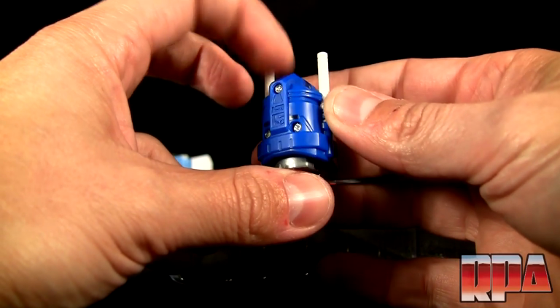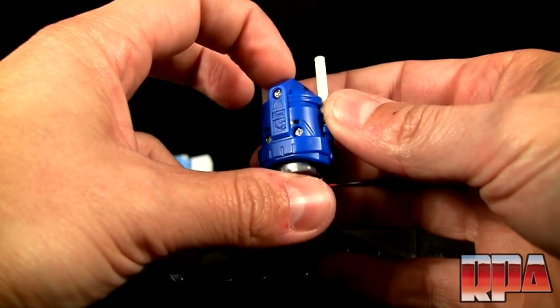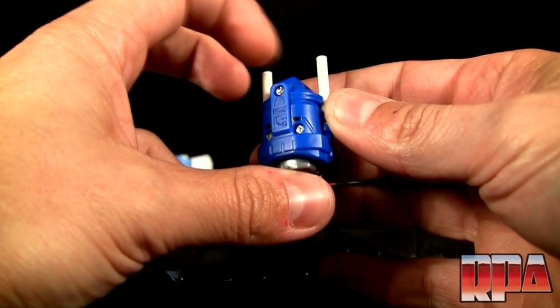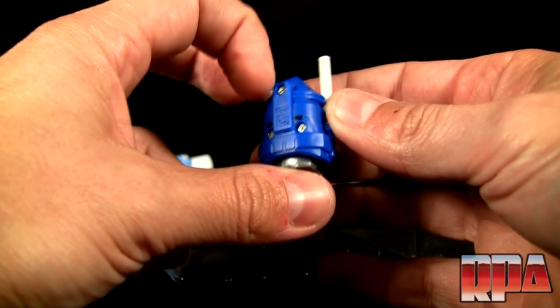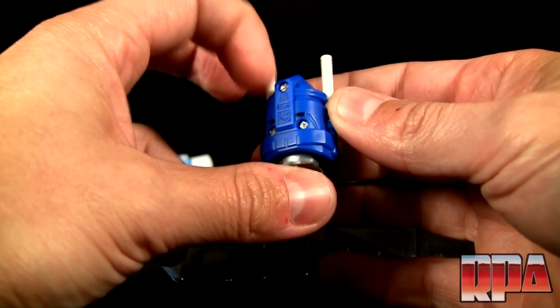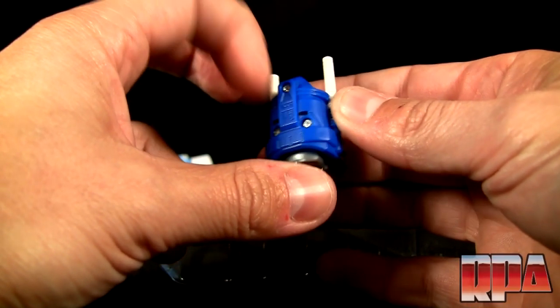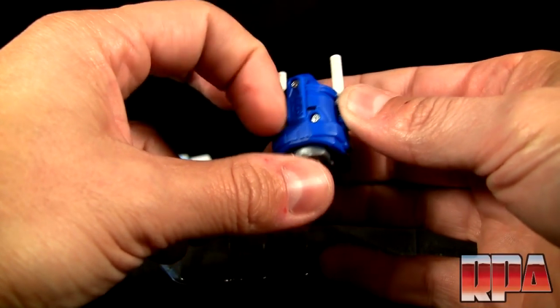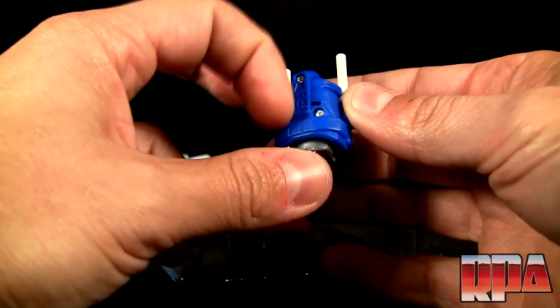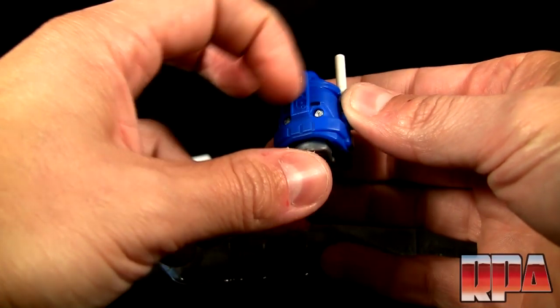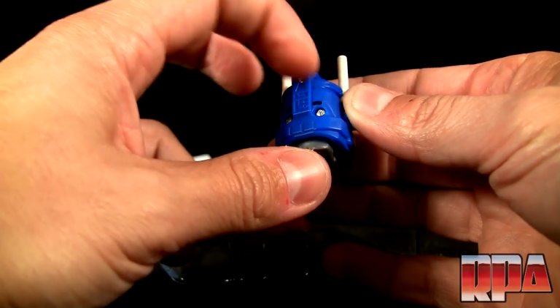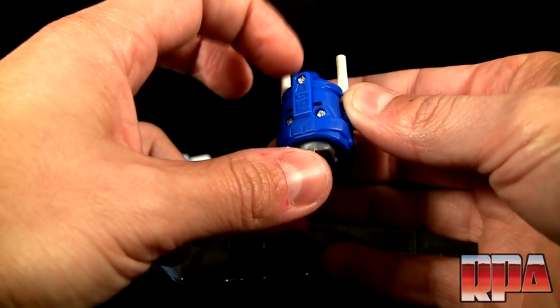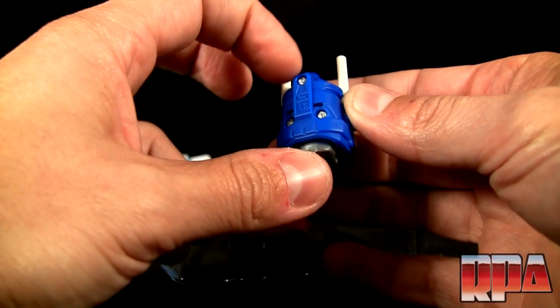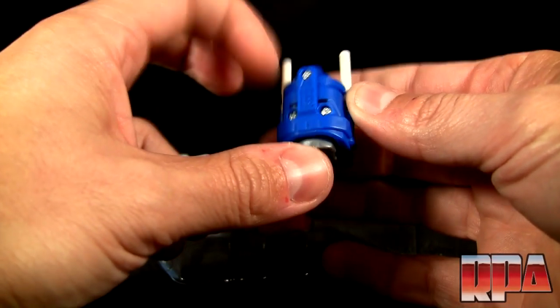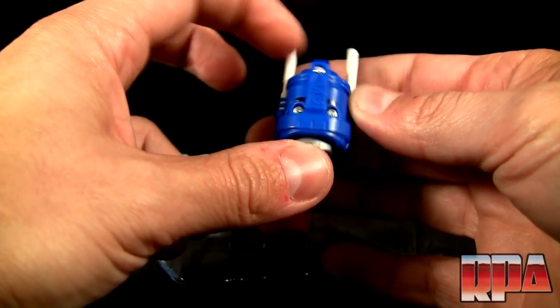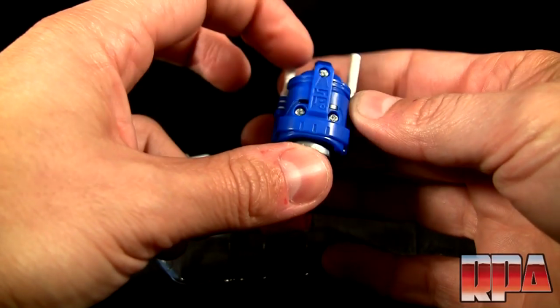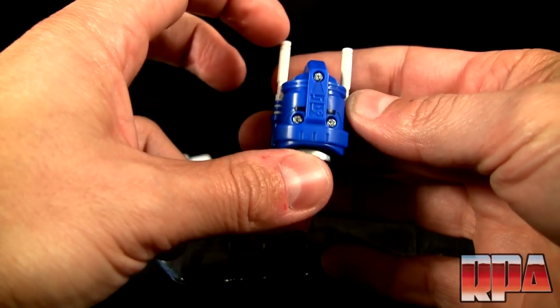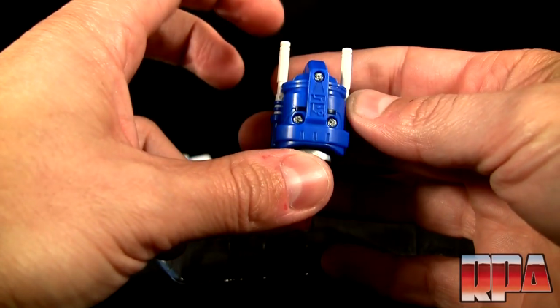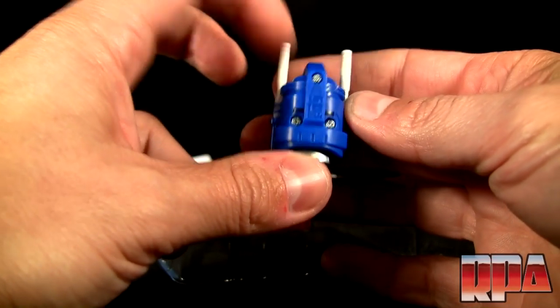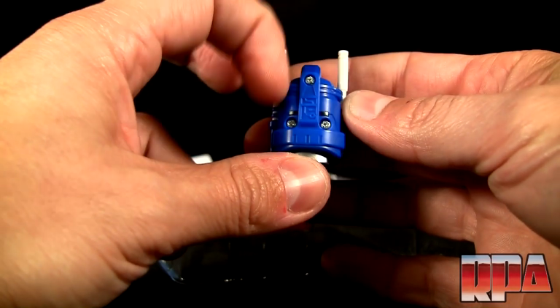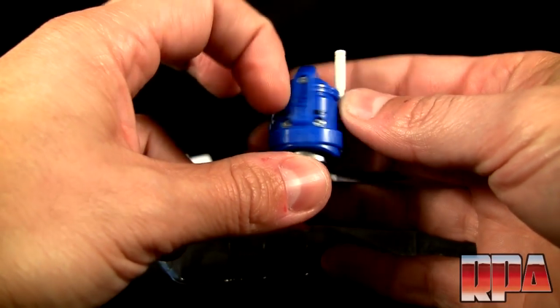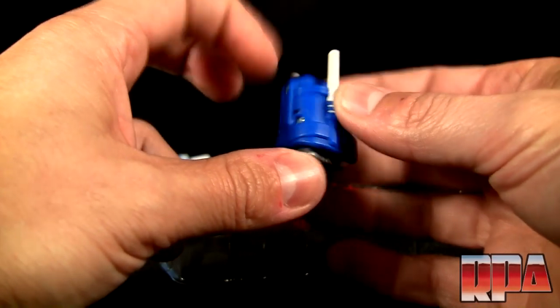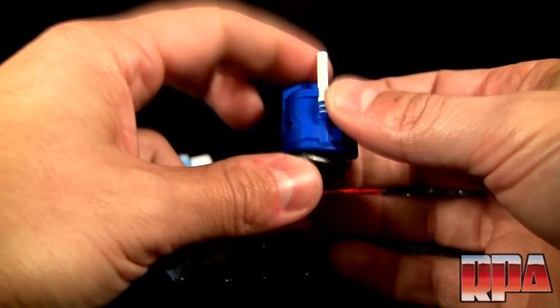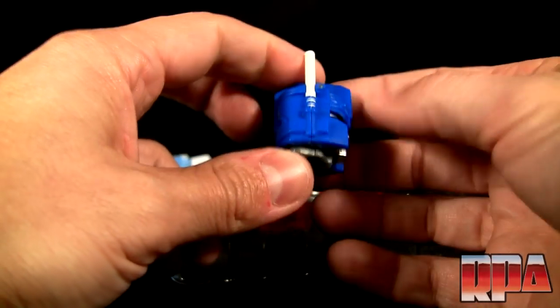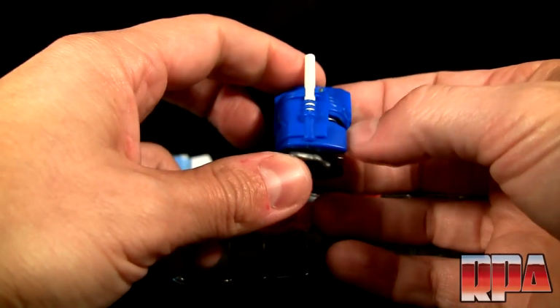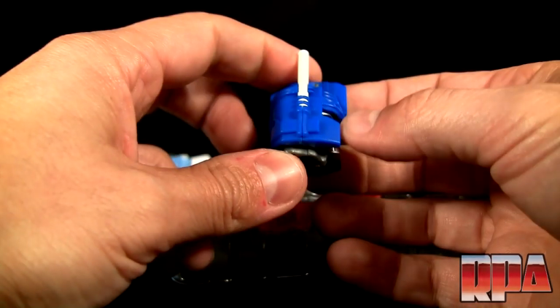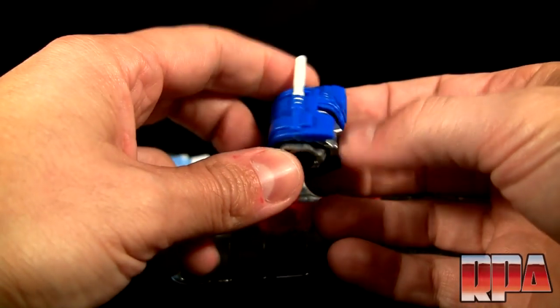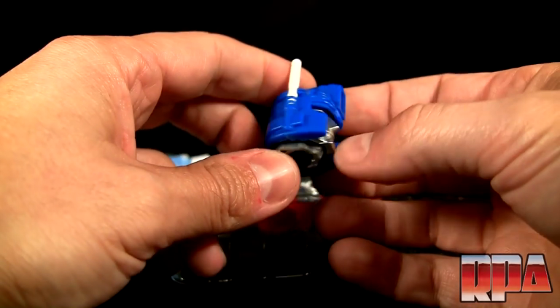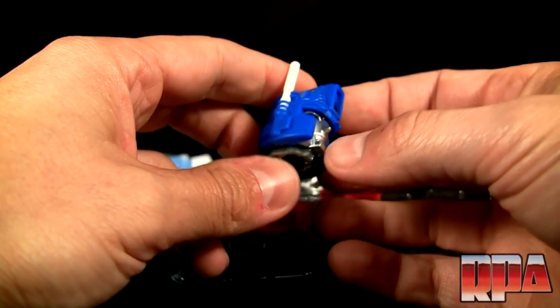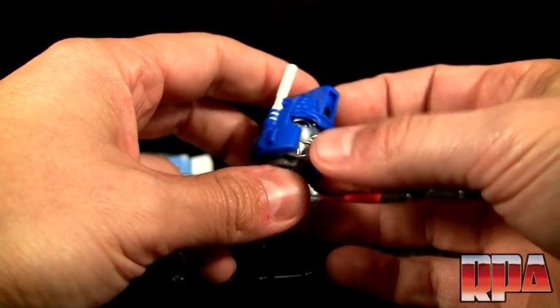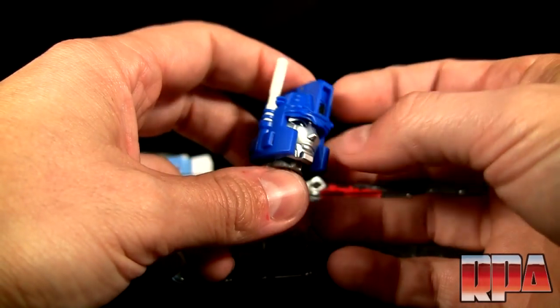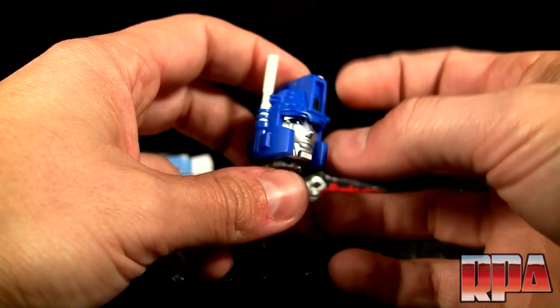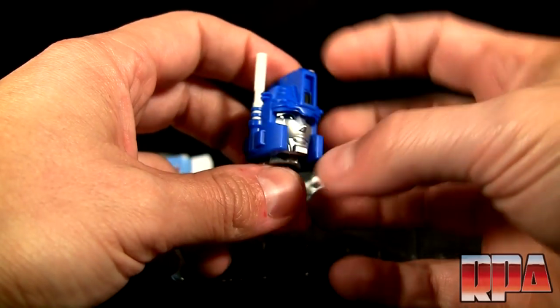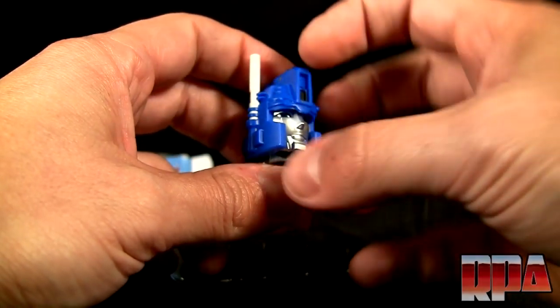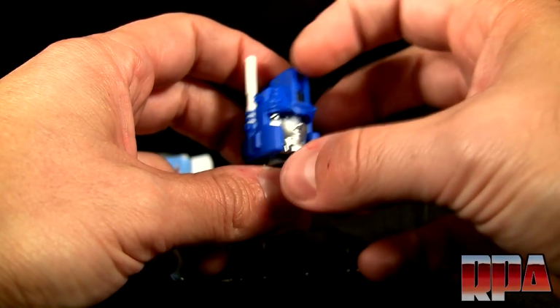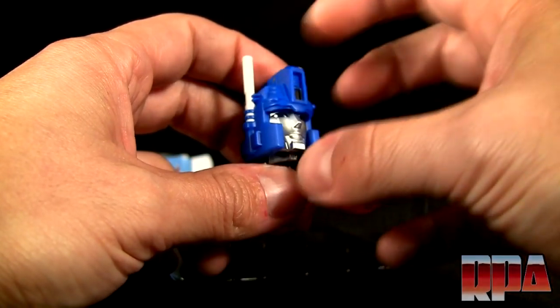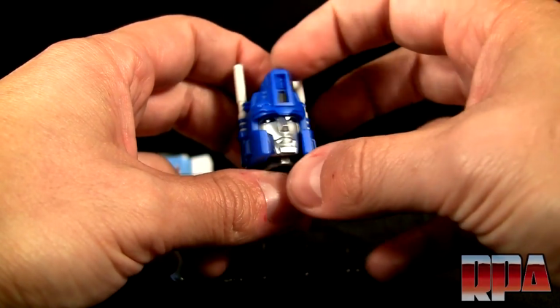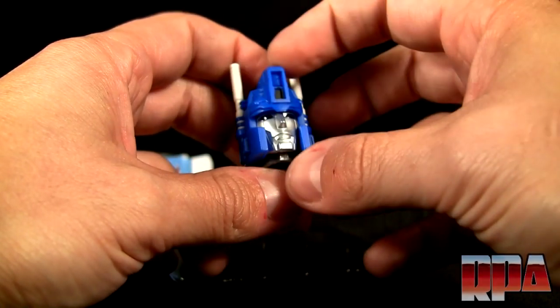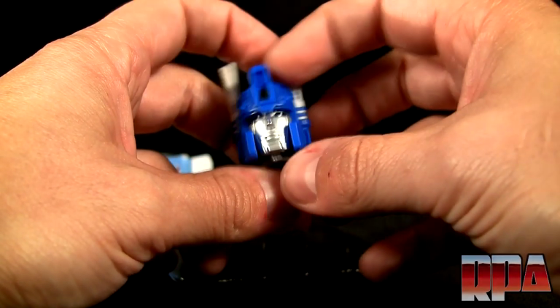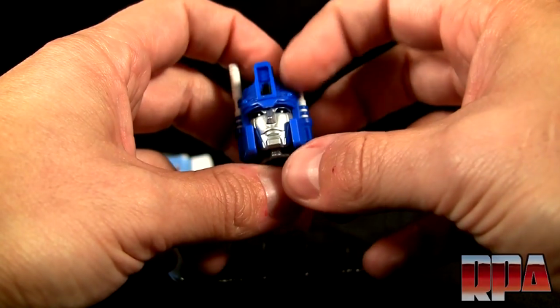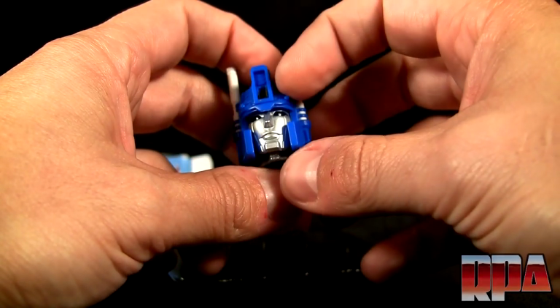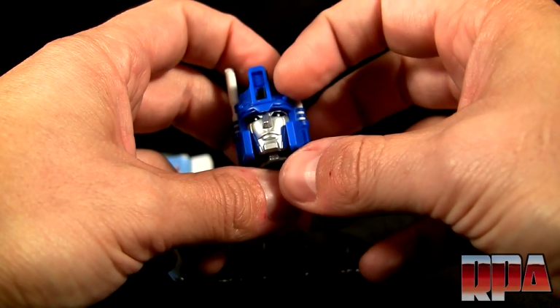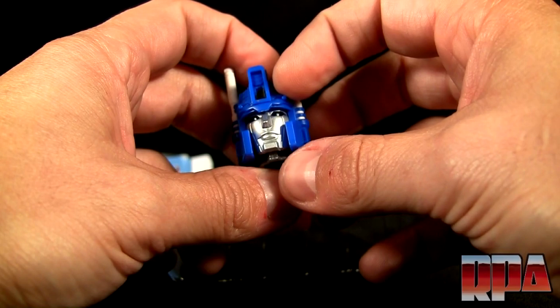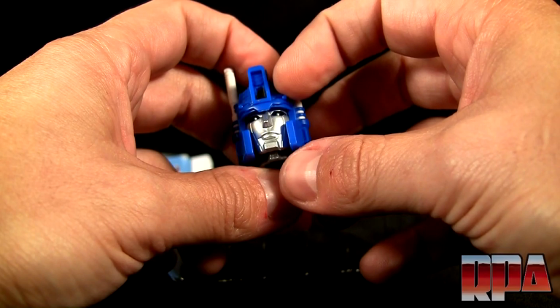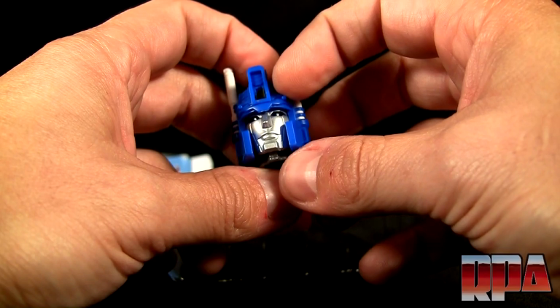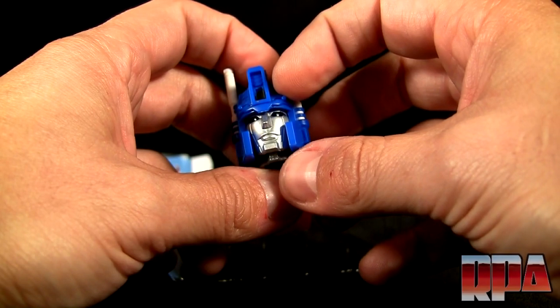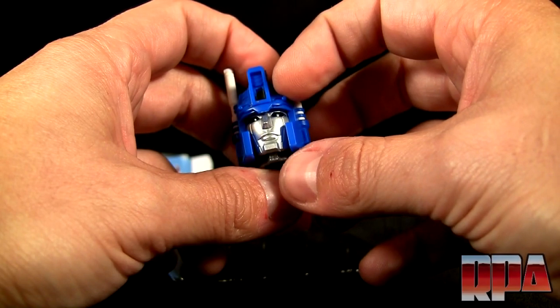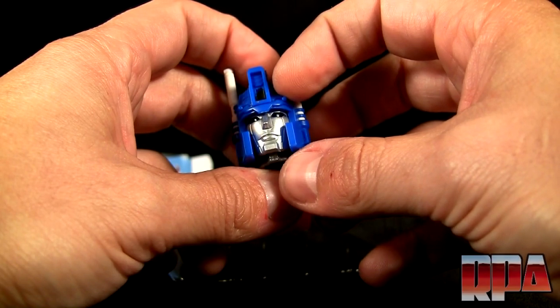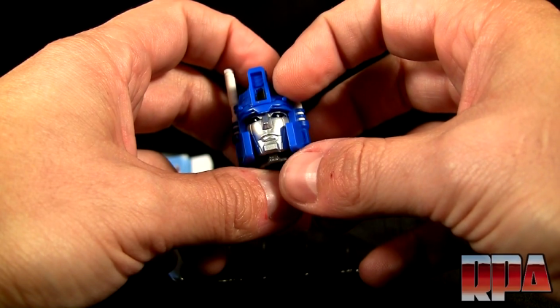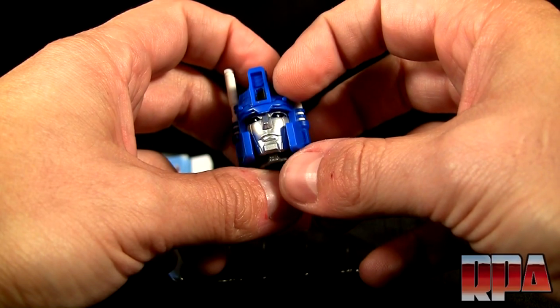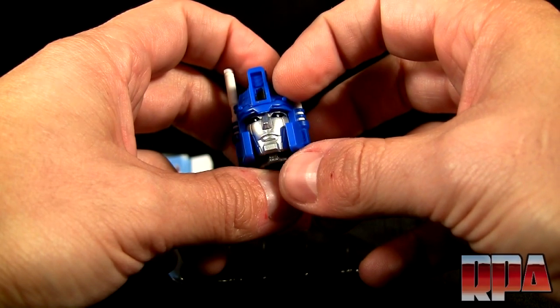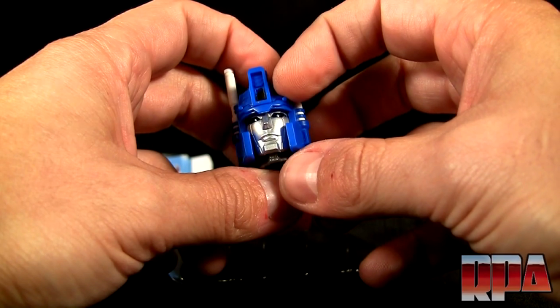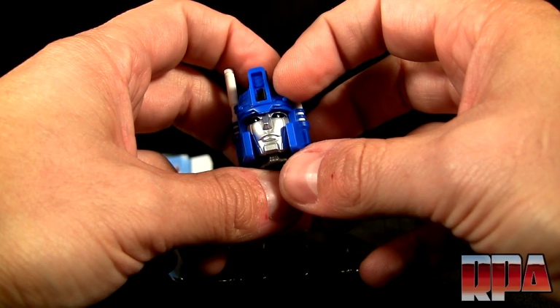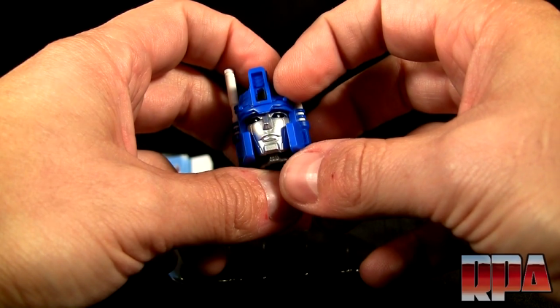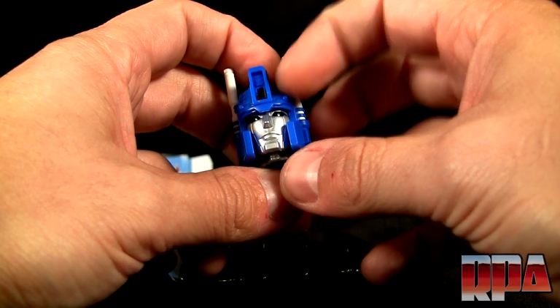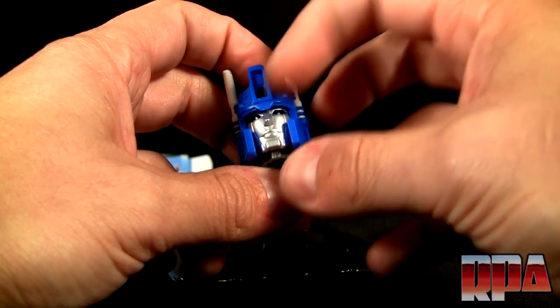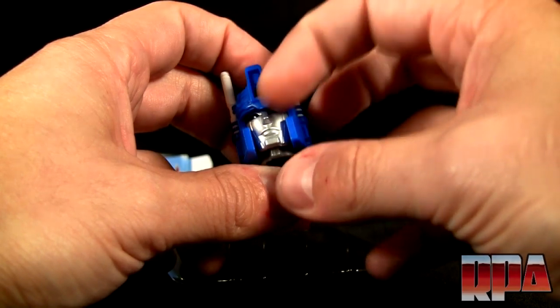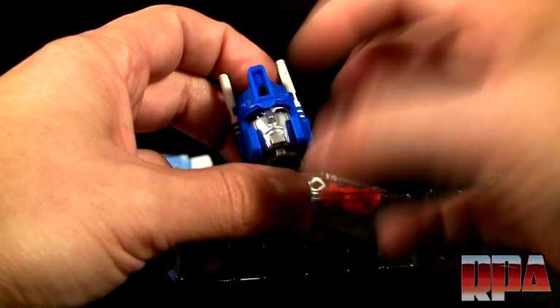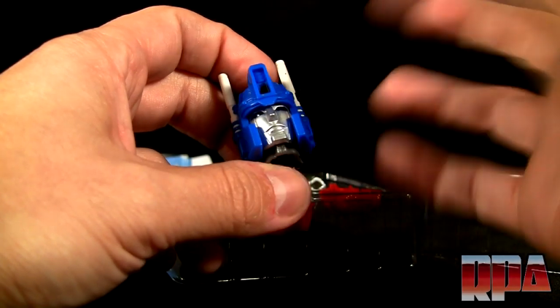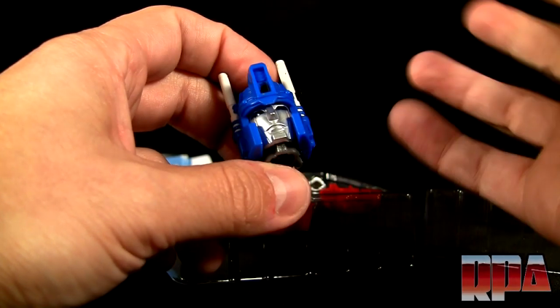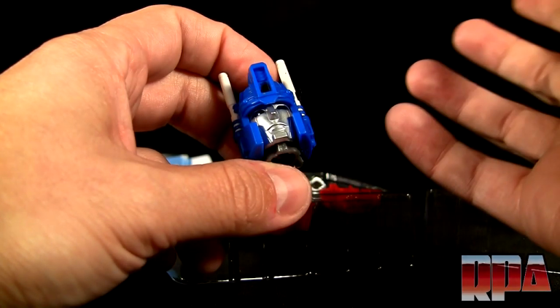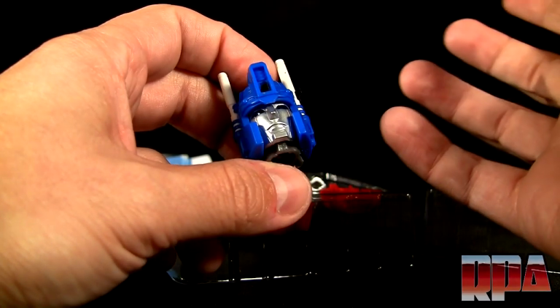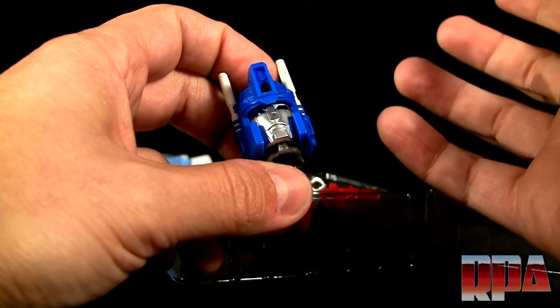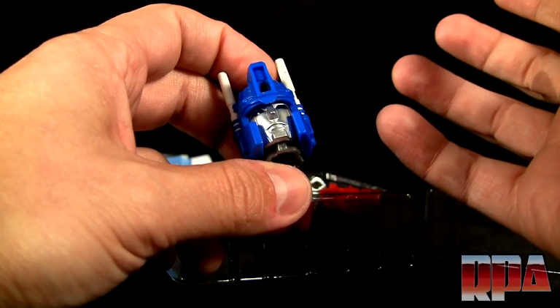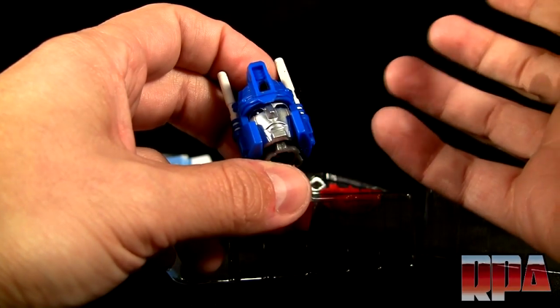You'll see the little three screws here, which you do have to remove to change over from the blue head to the red head.